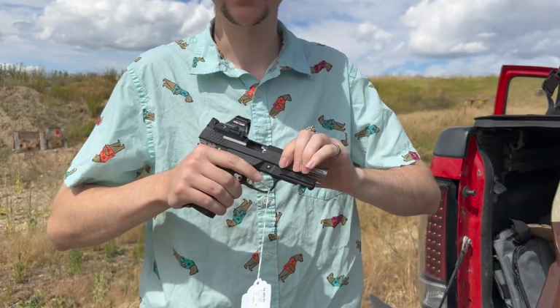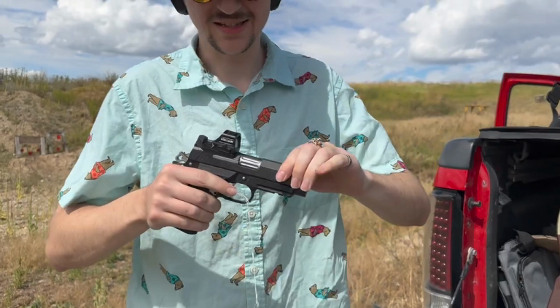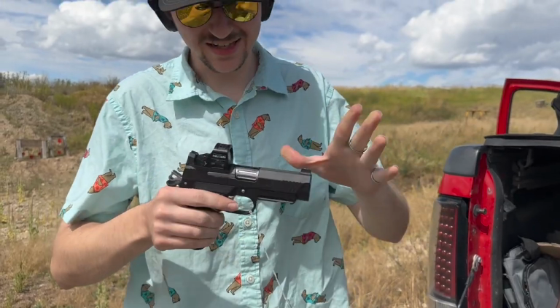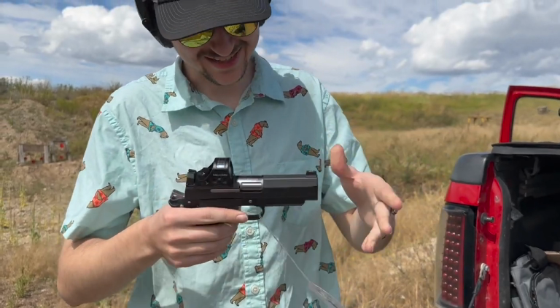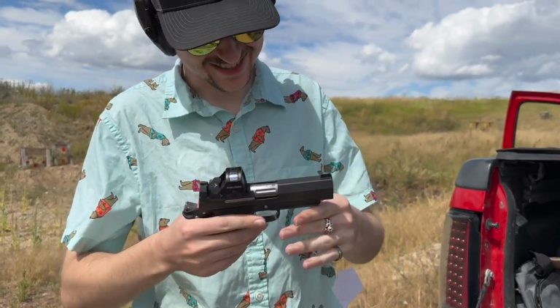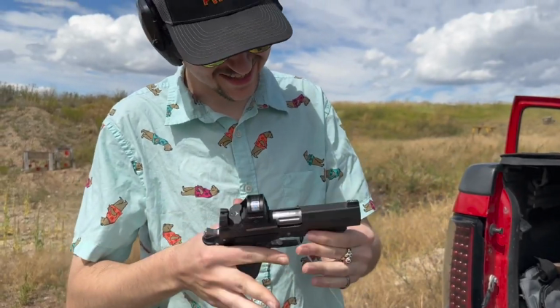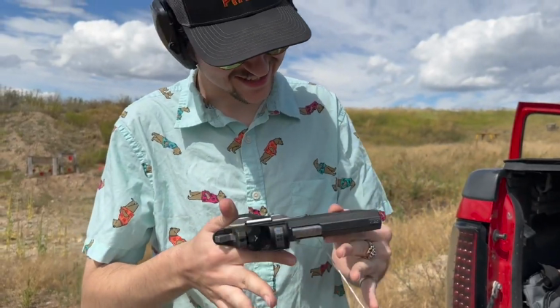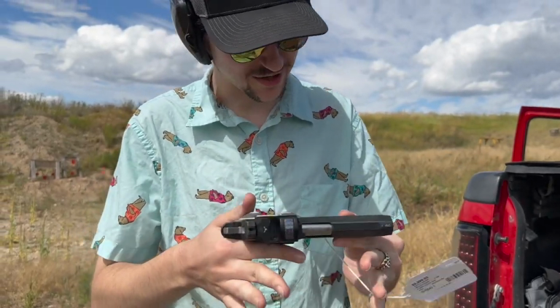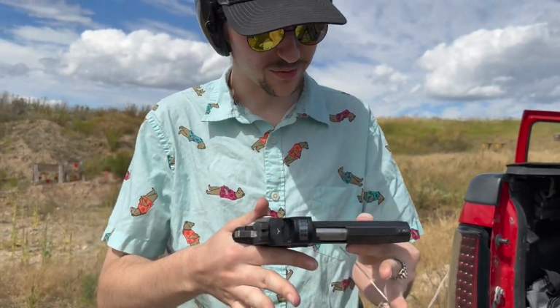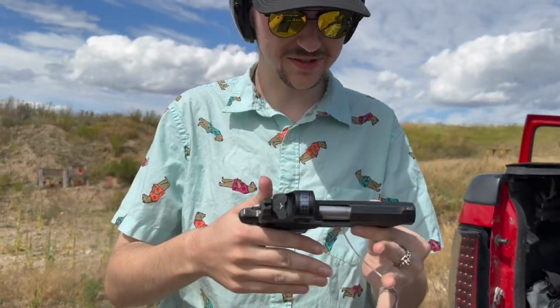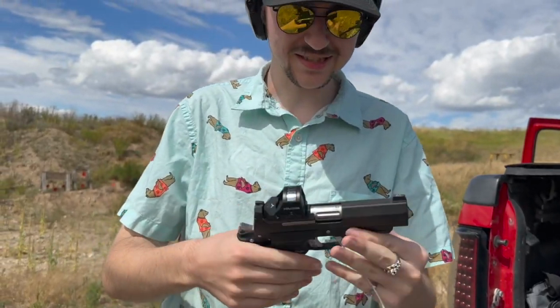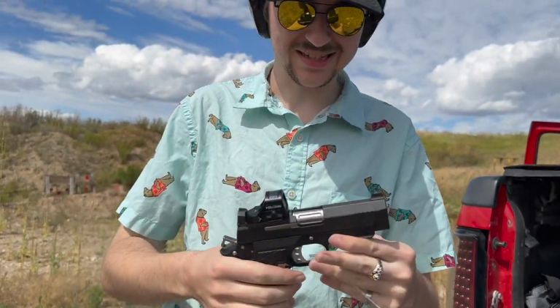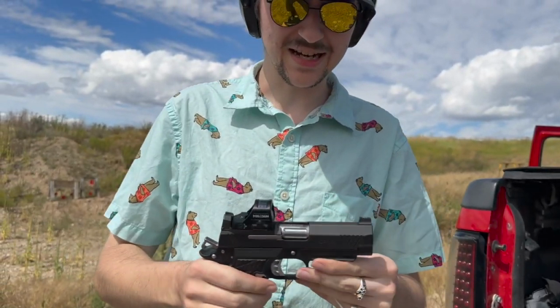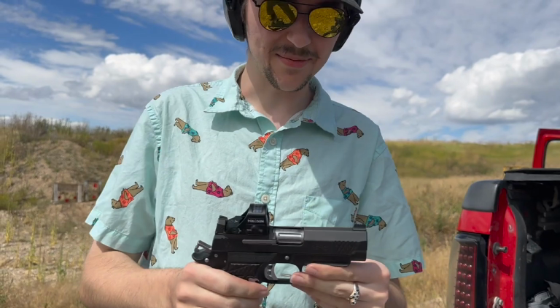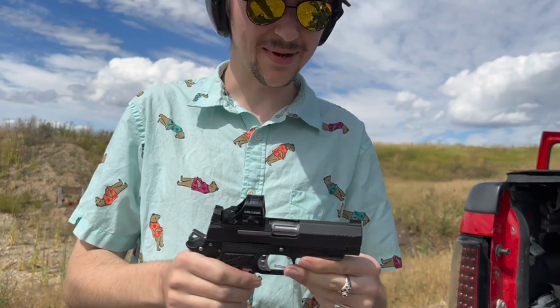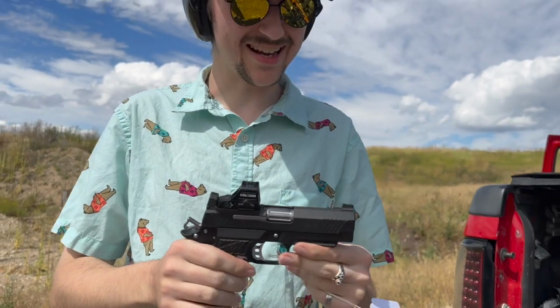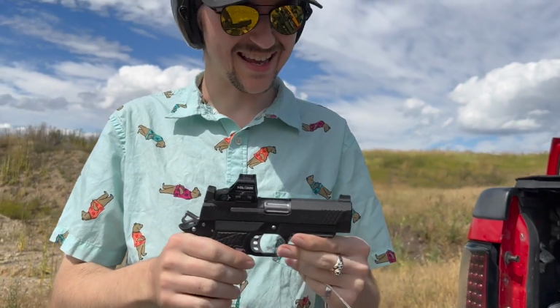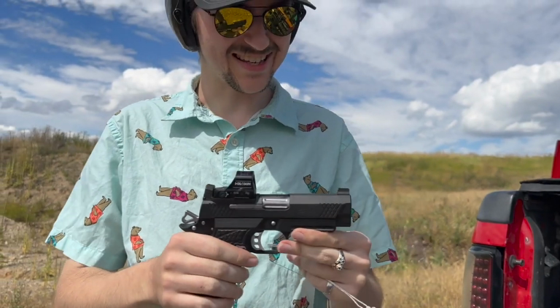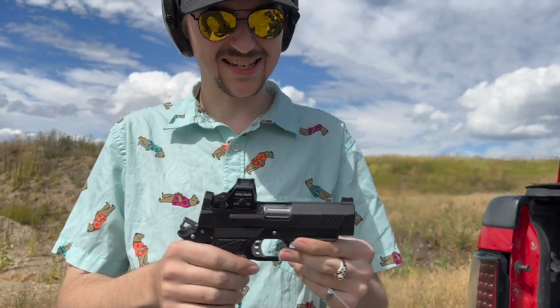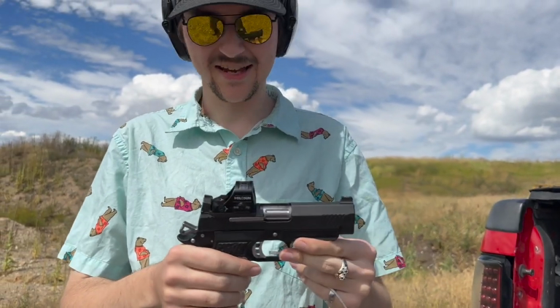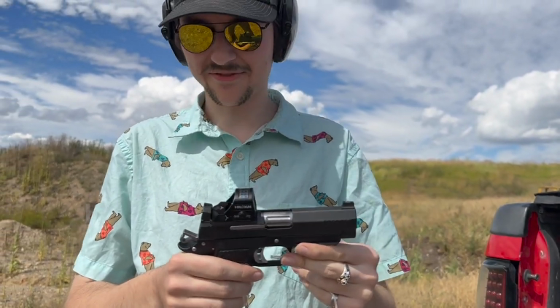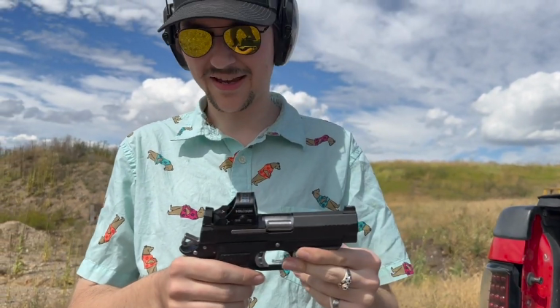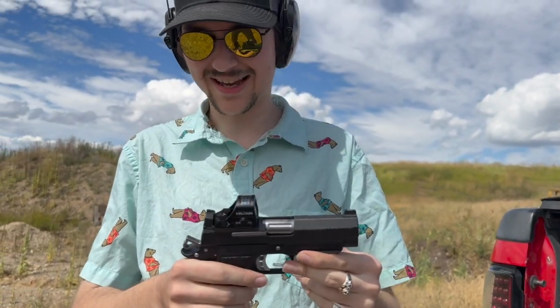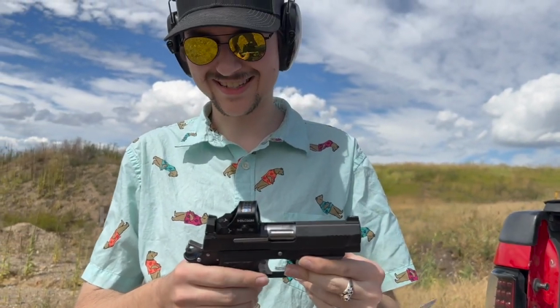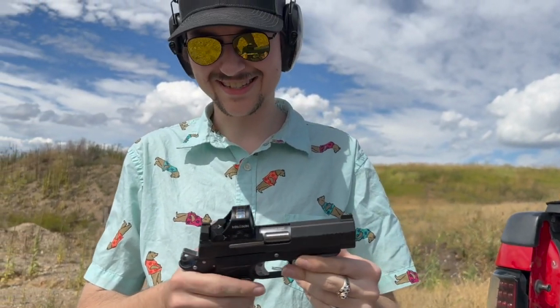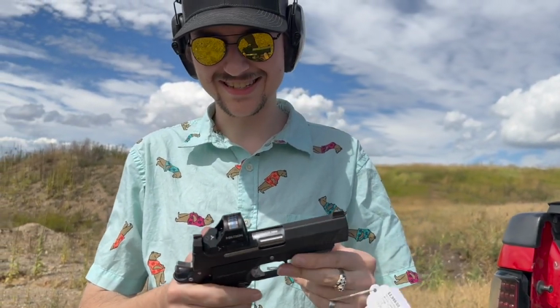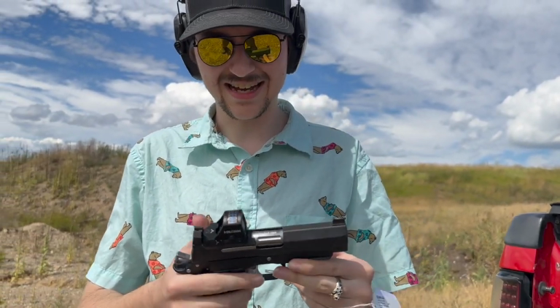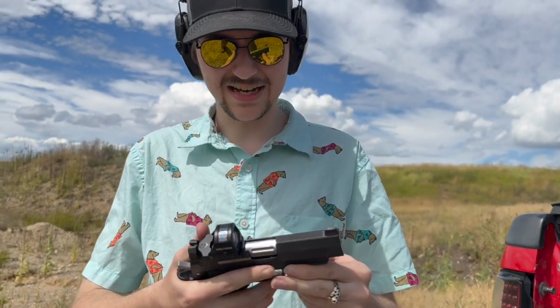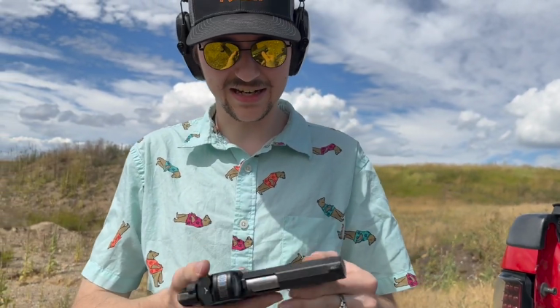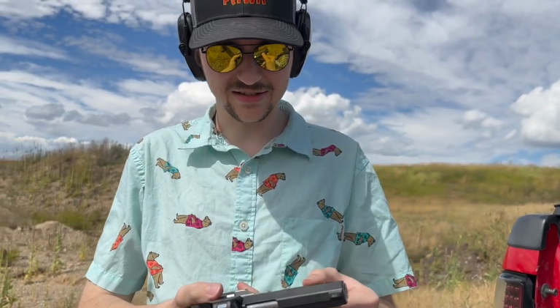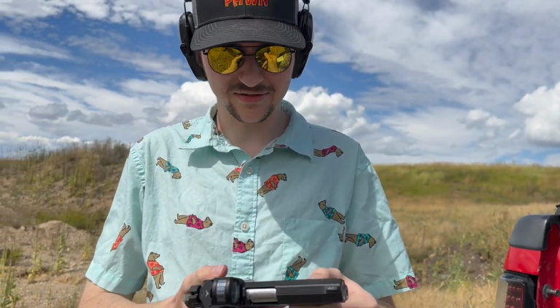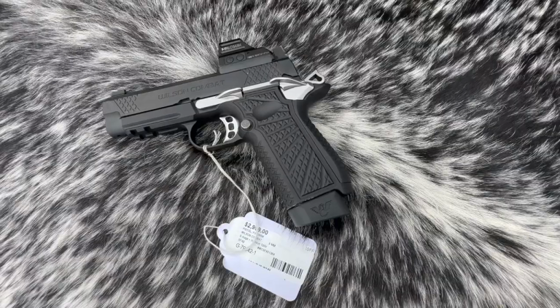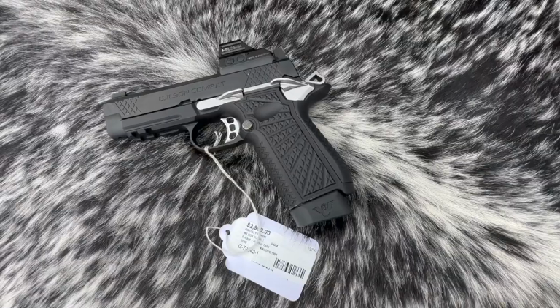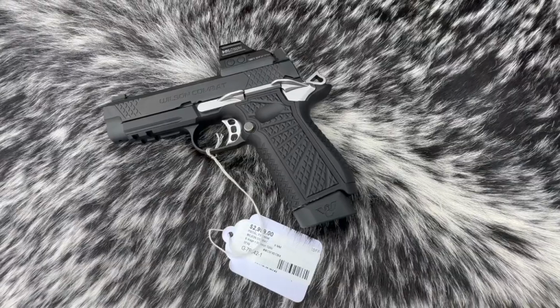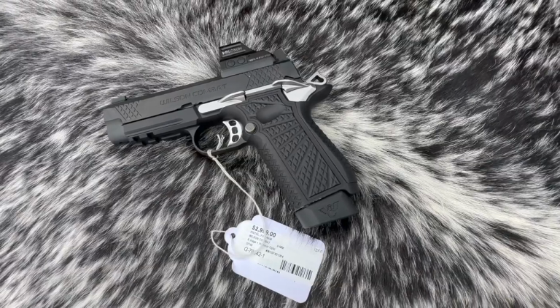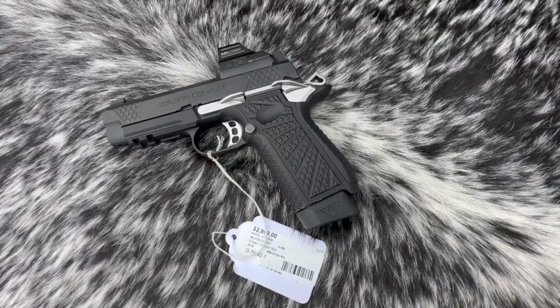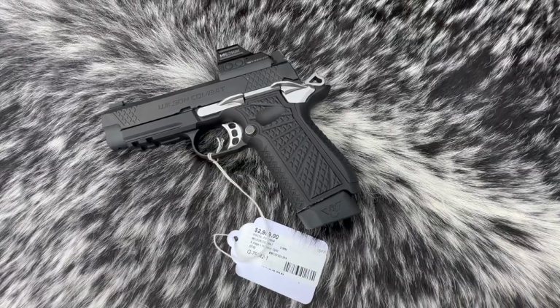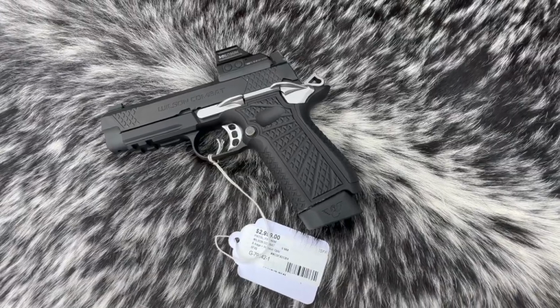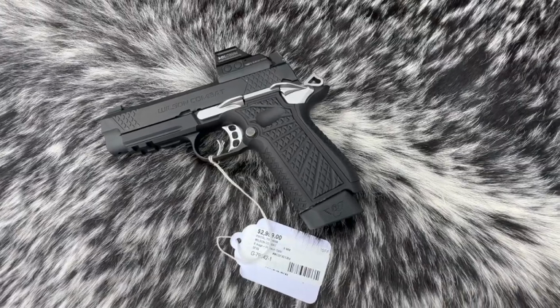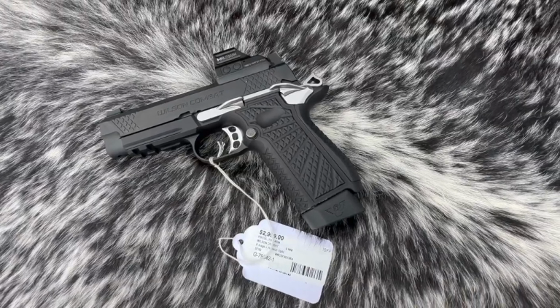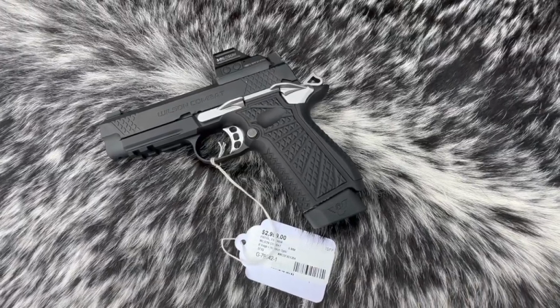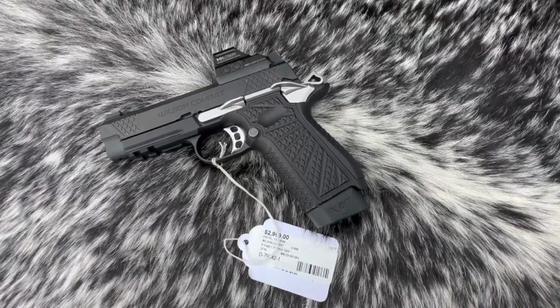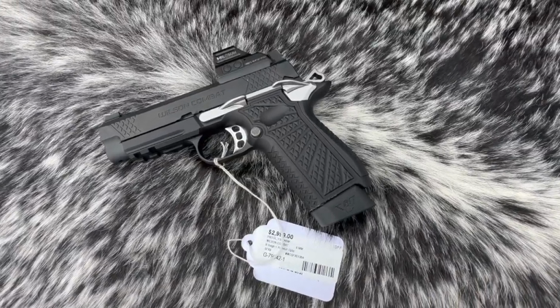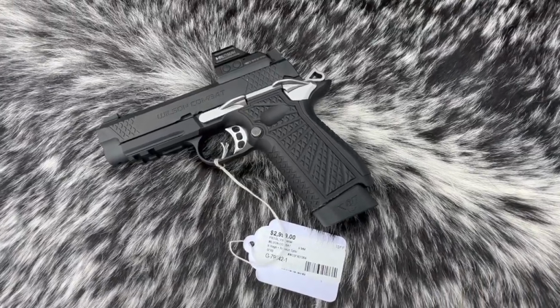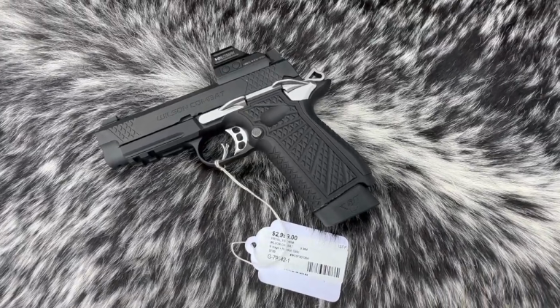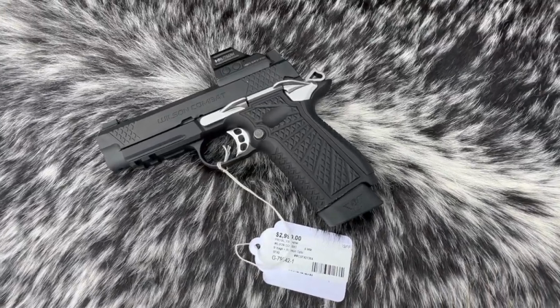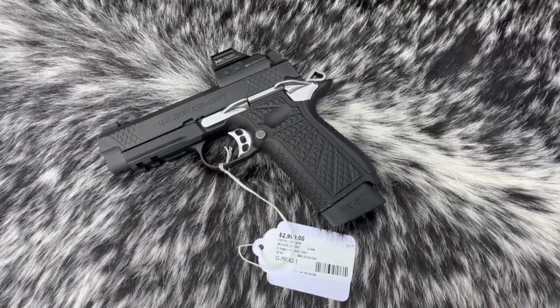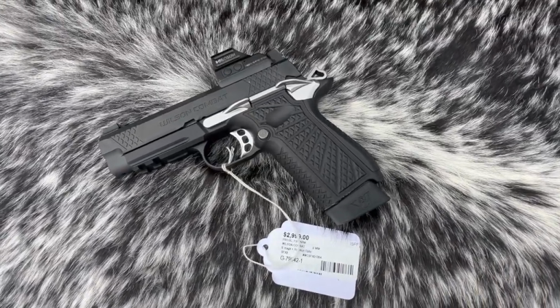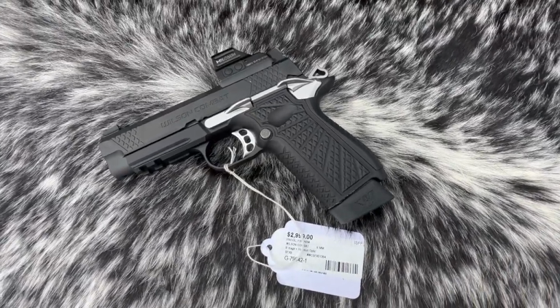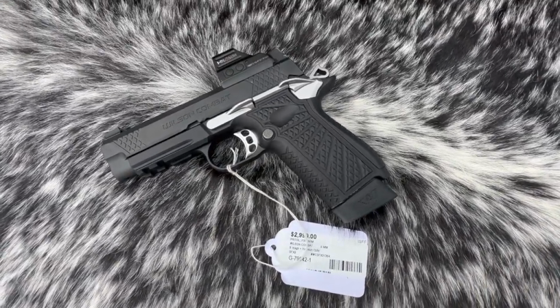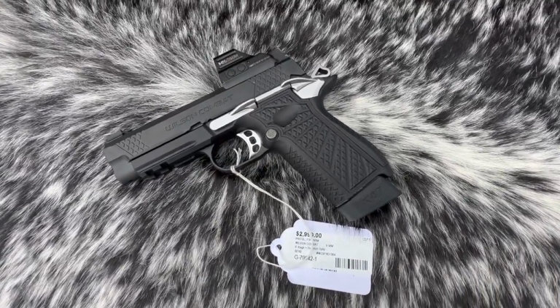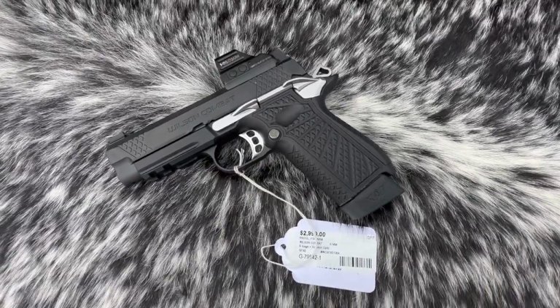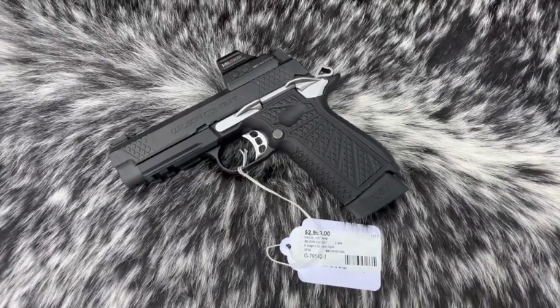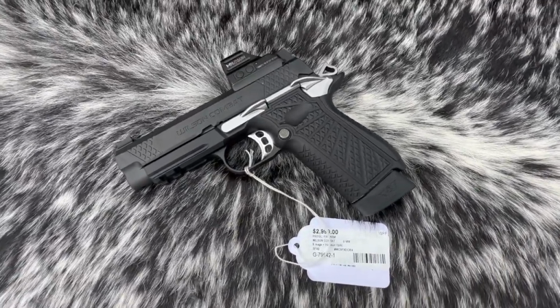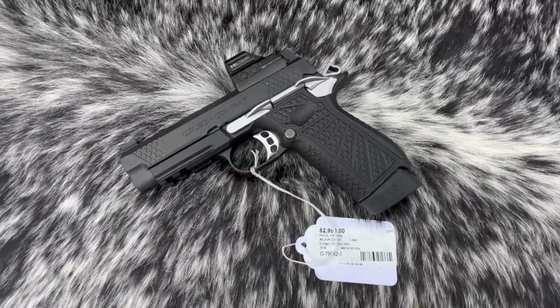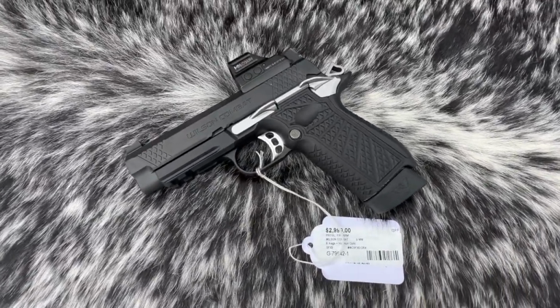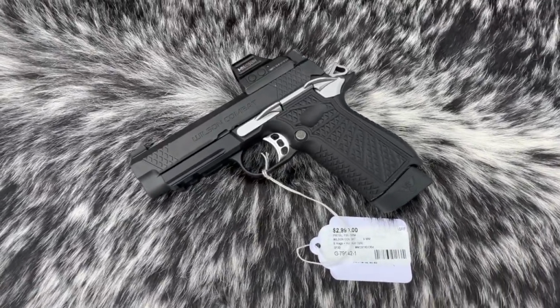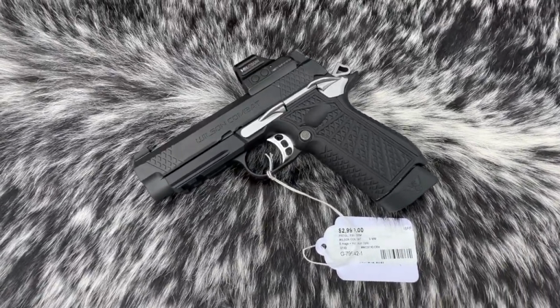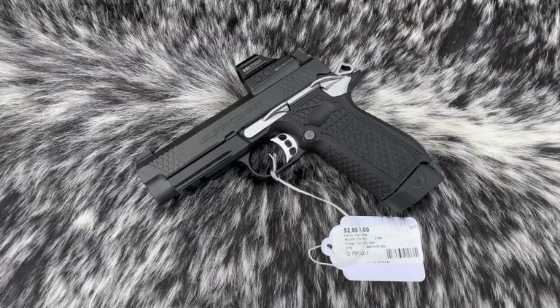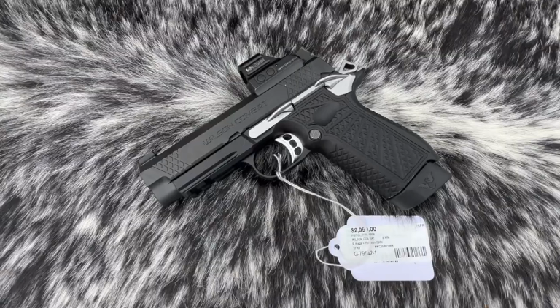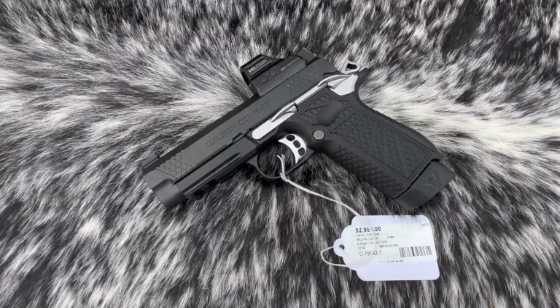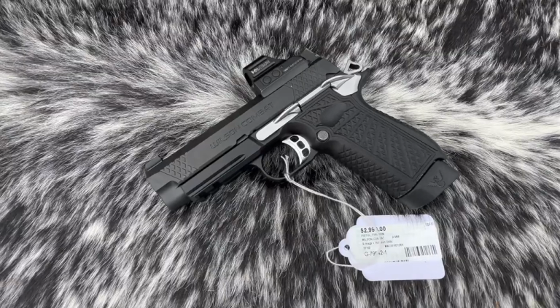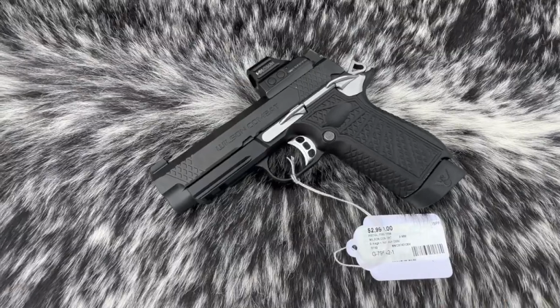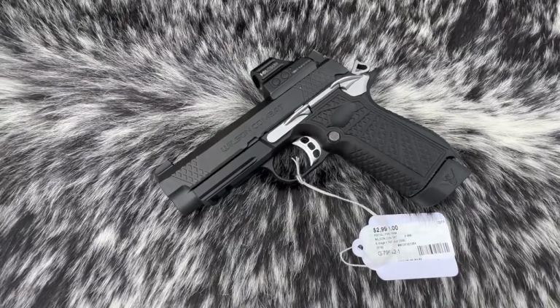This is a Wilson Combat SFX9 with a little bit of custom trimming and a nice Holosun red dot on it.